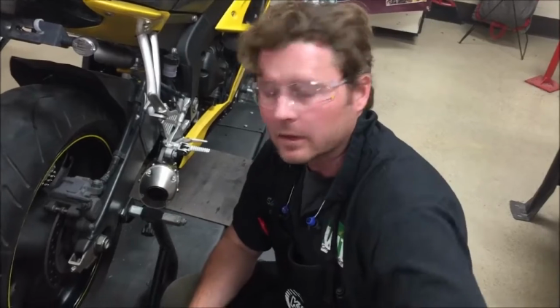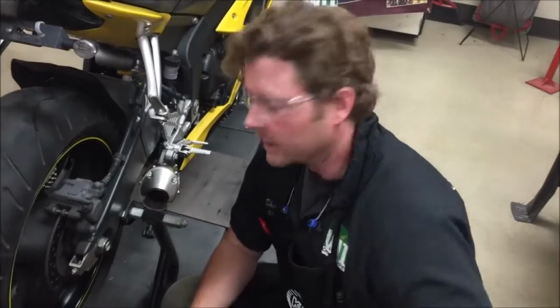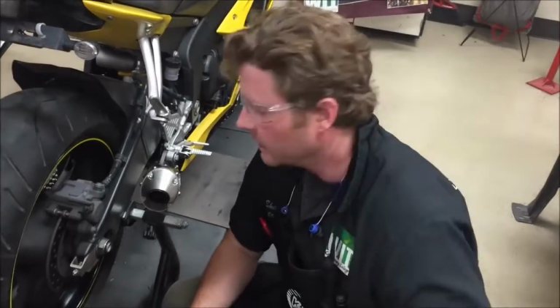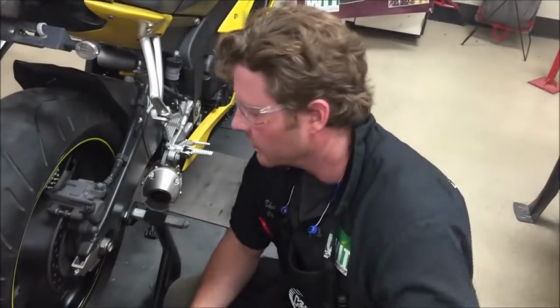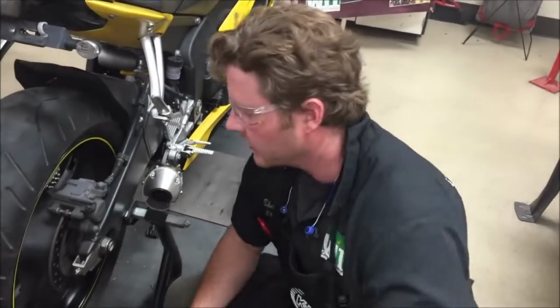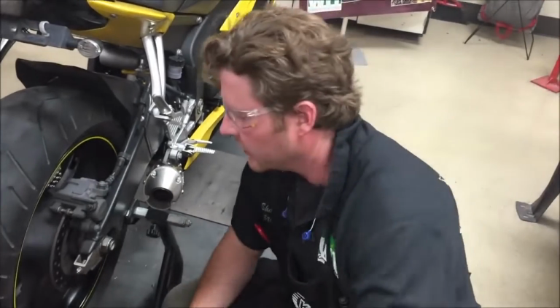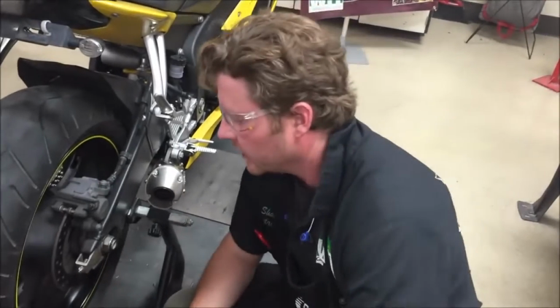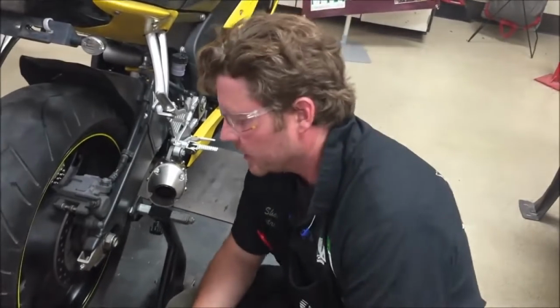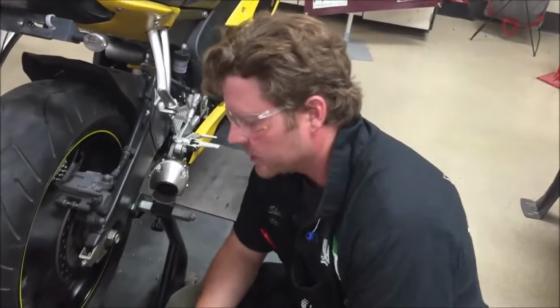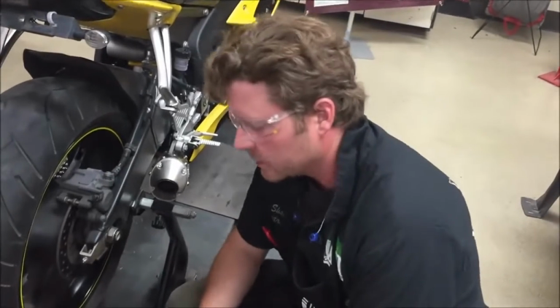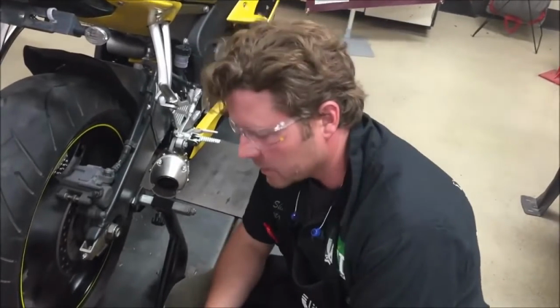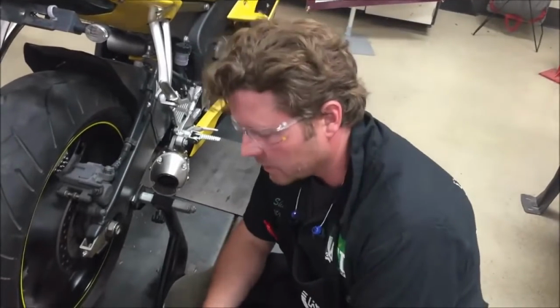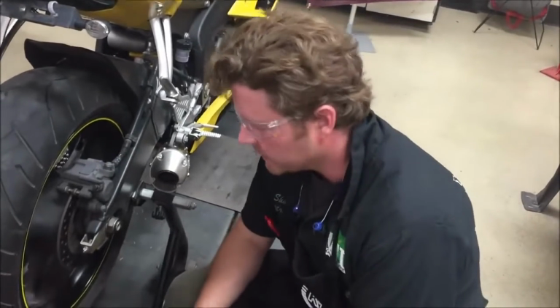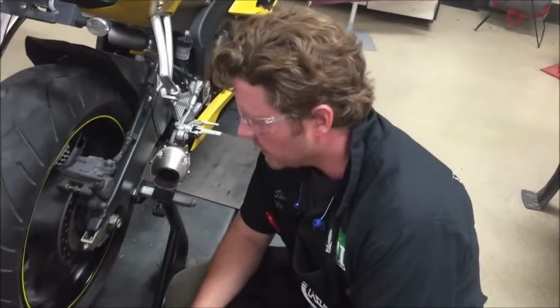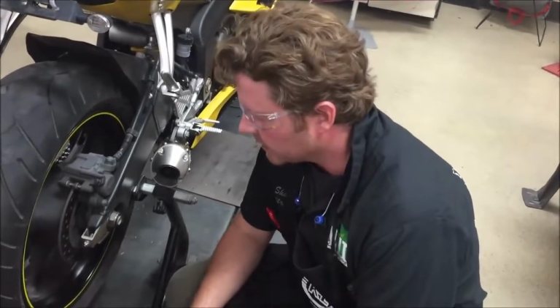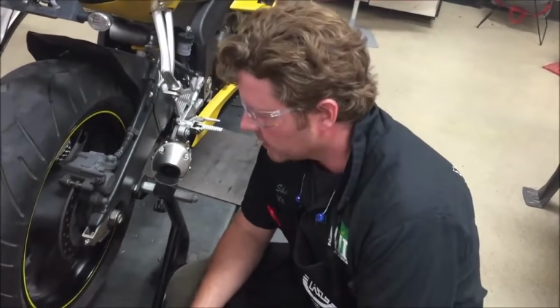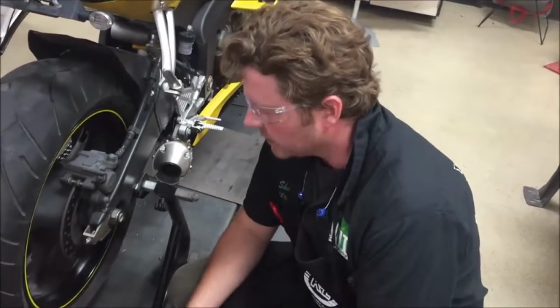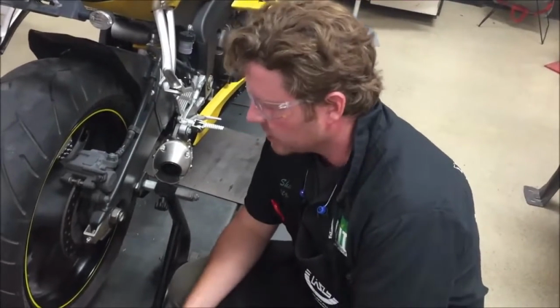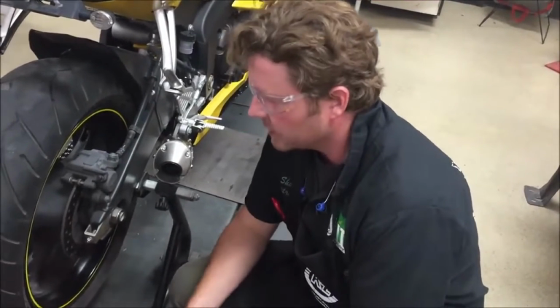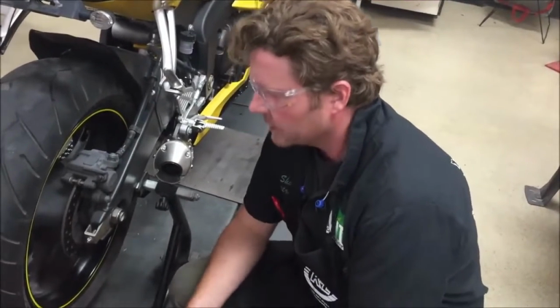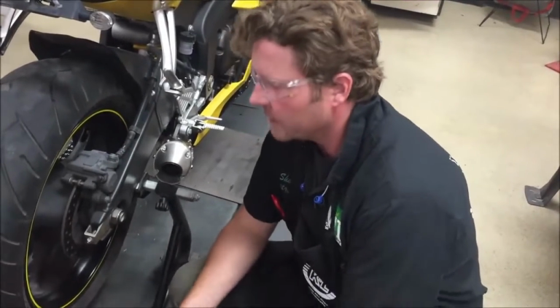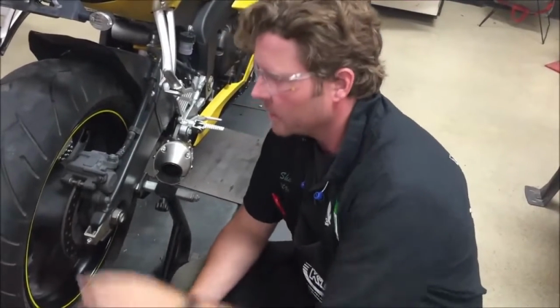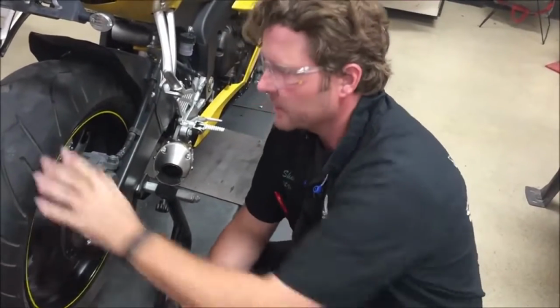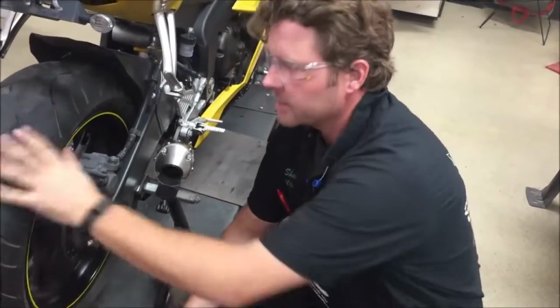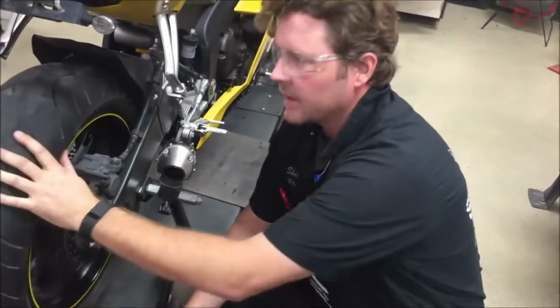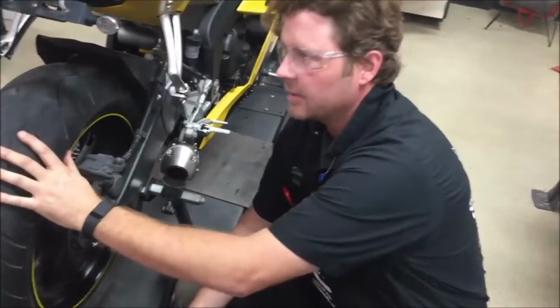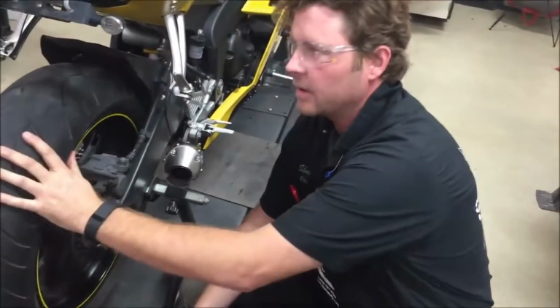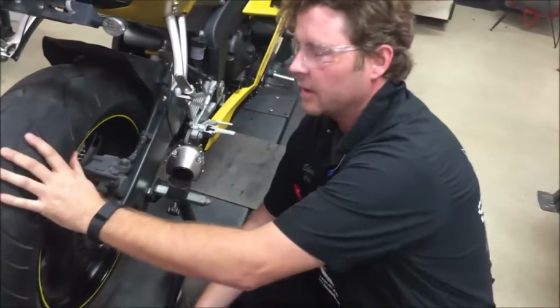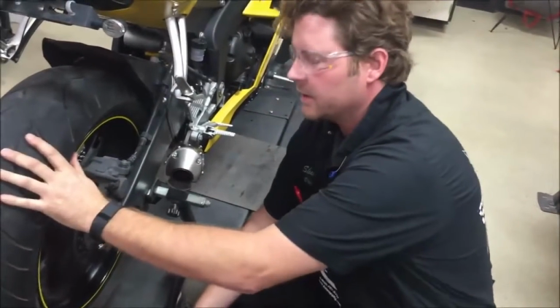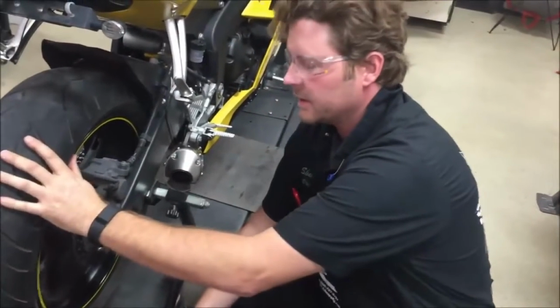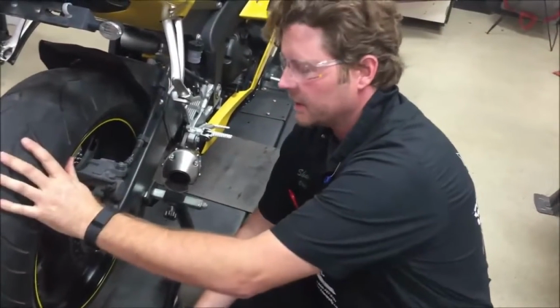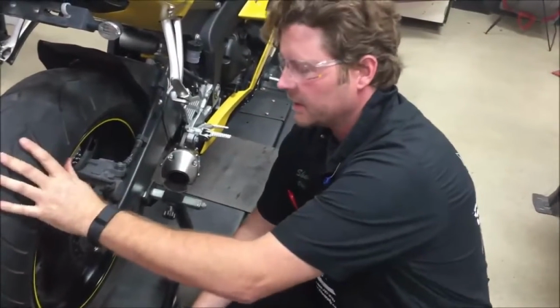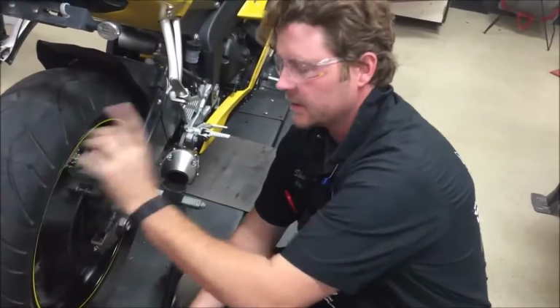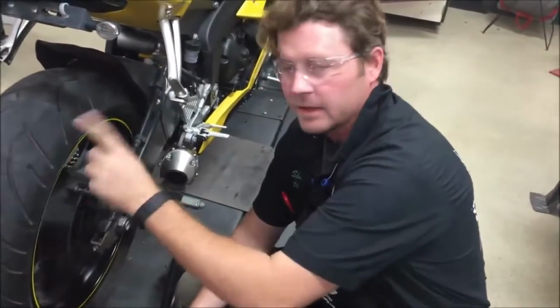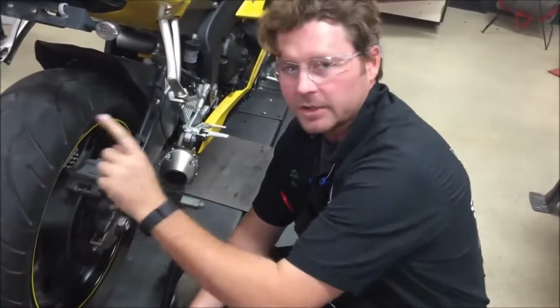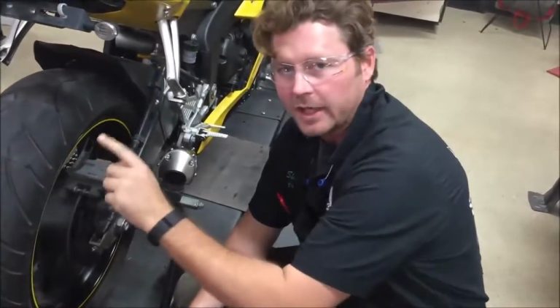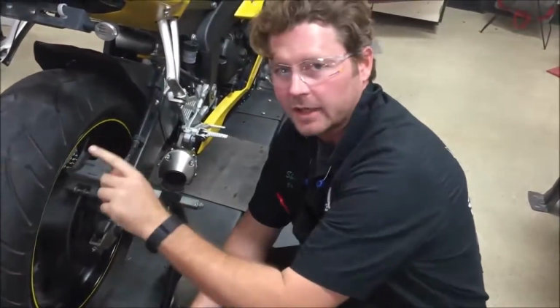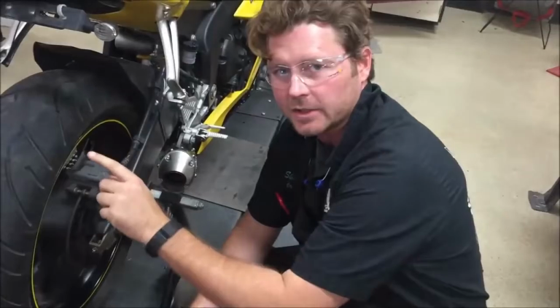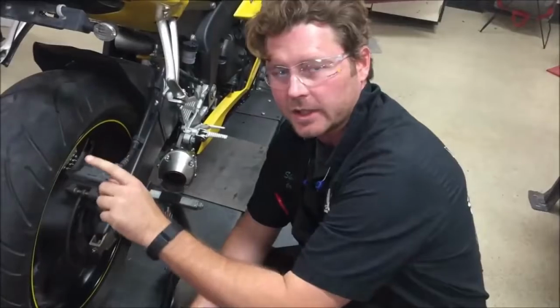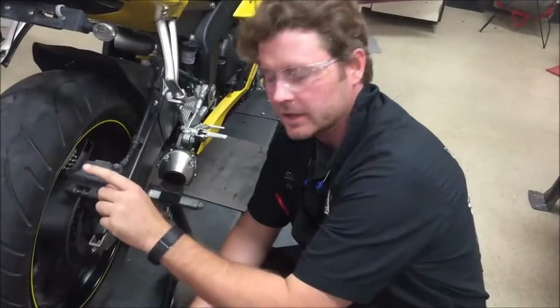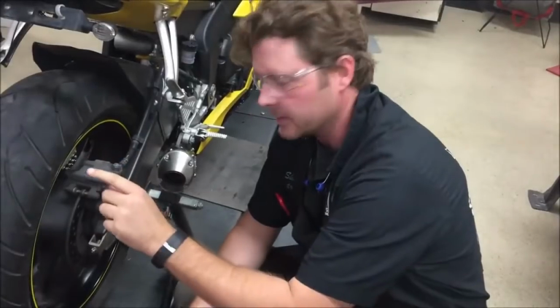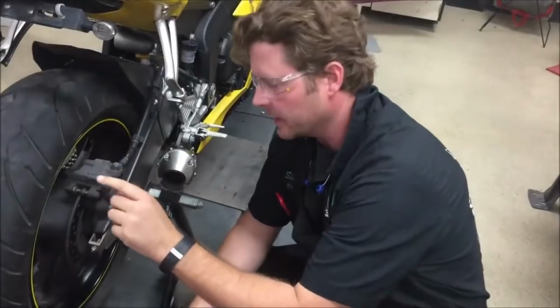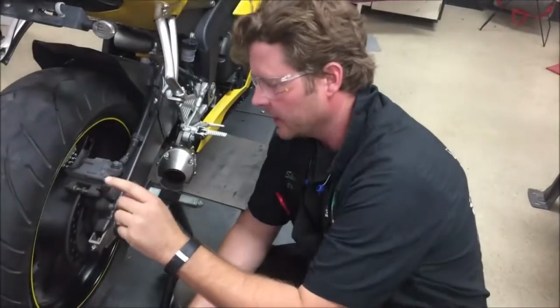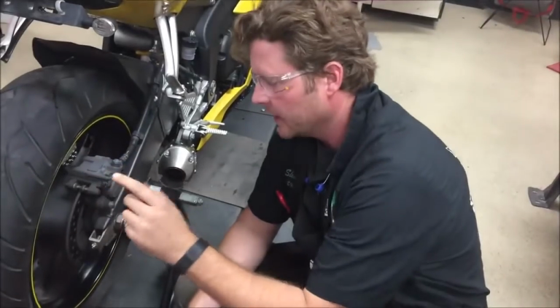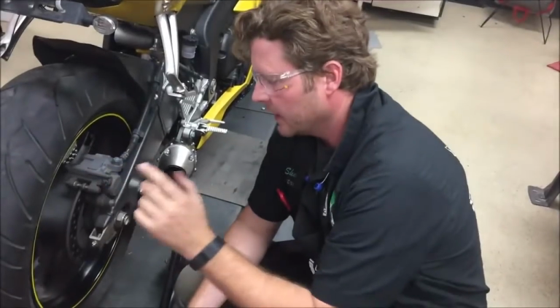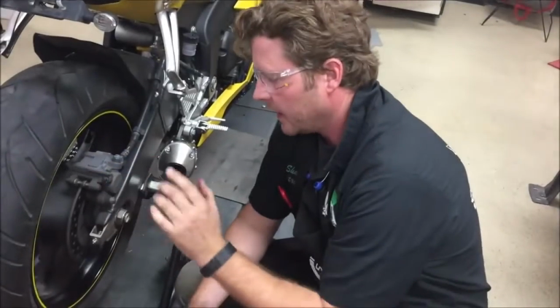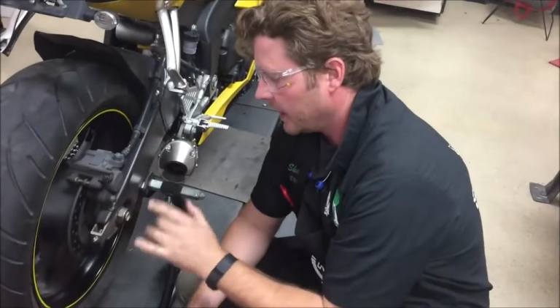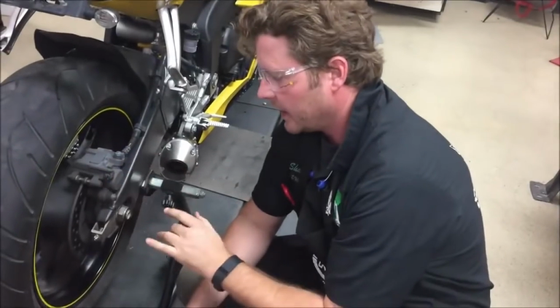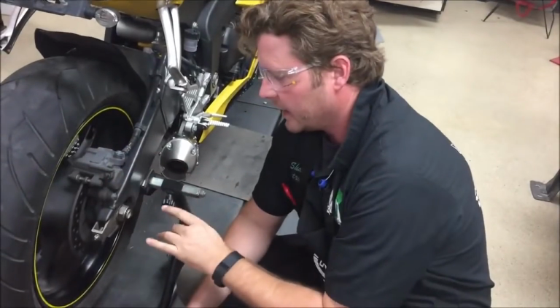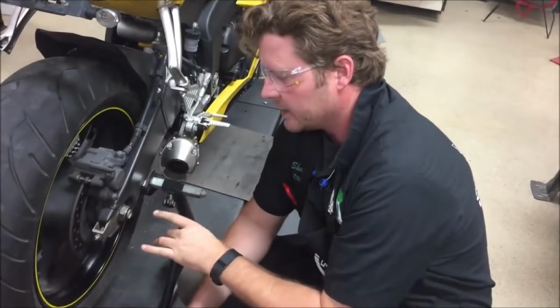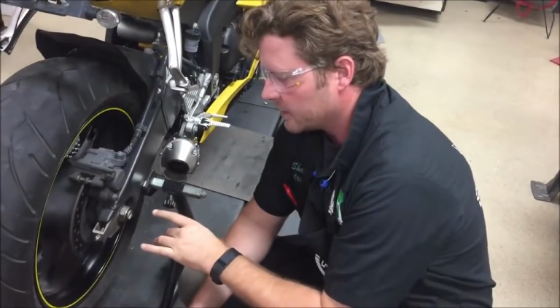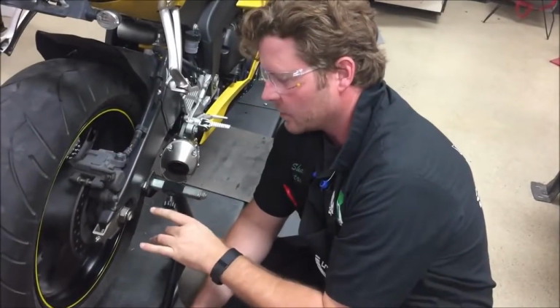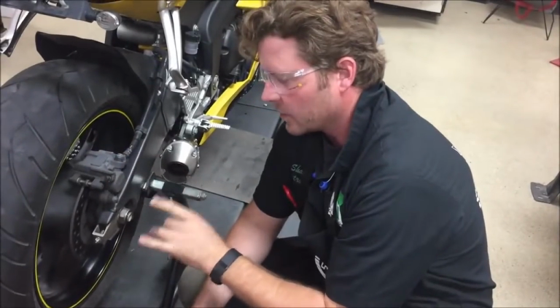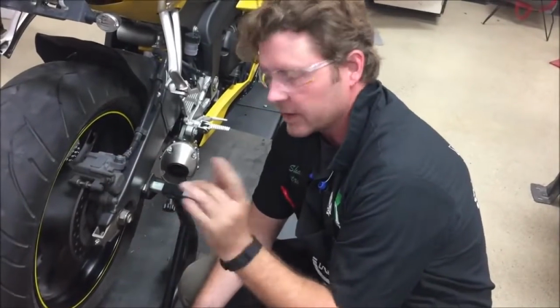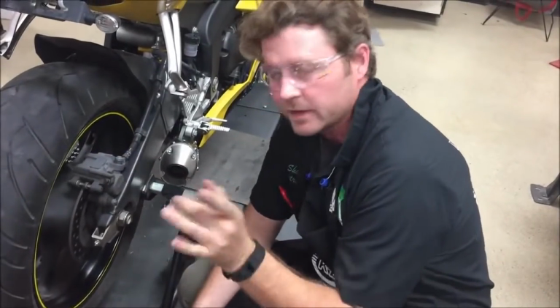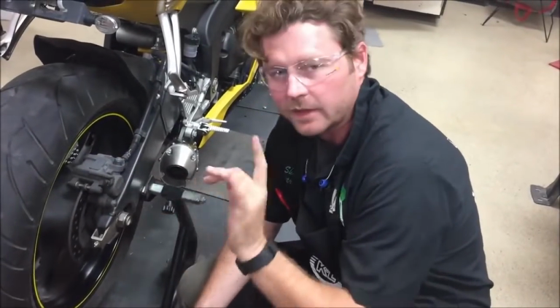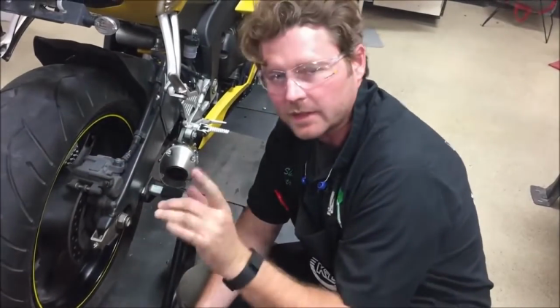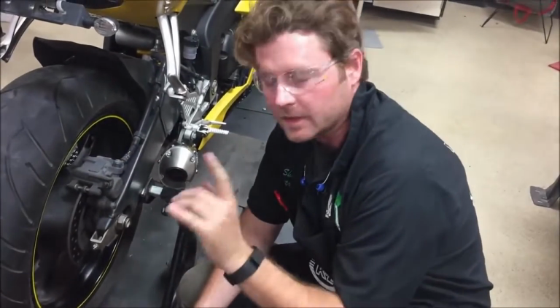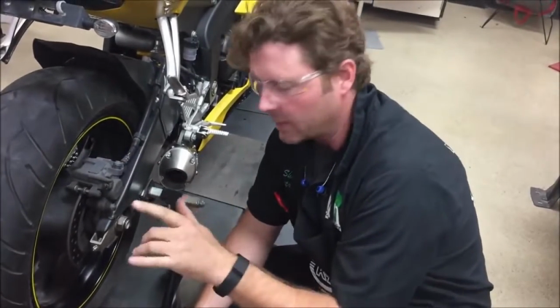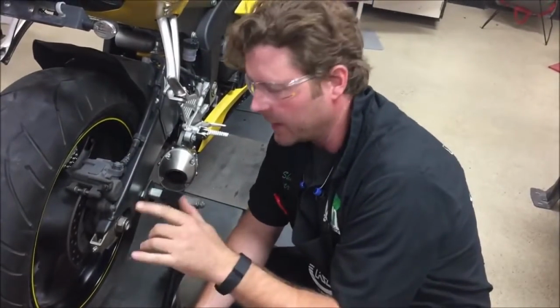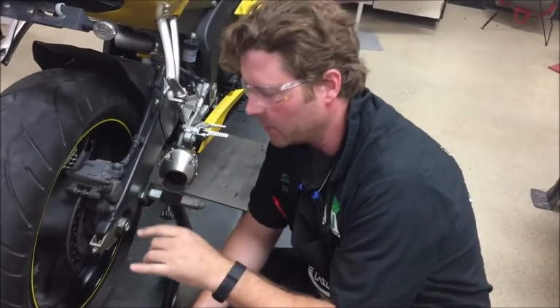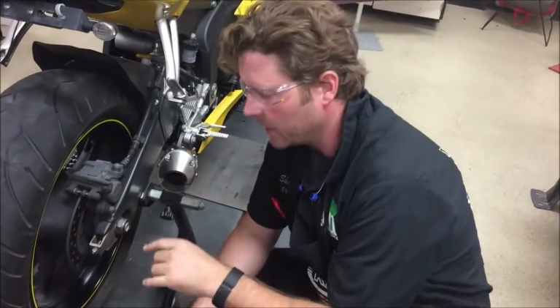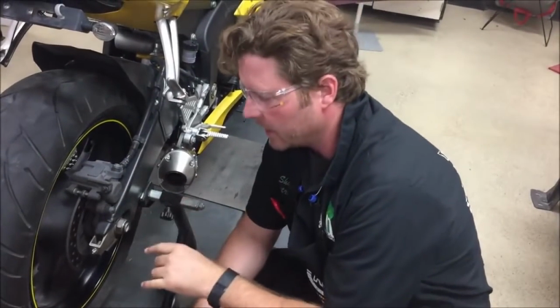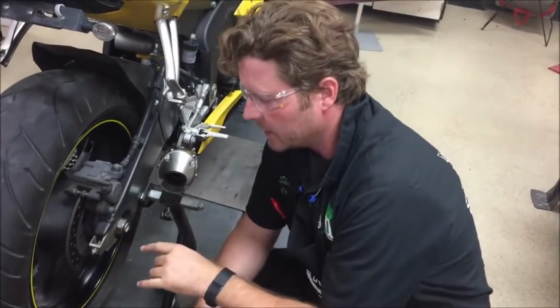We're going to do a quick demonstration here today. We're on the Yamaha R6, did a chain adjustment, and we're going to do things the right way.